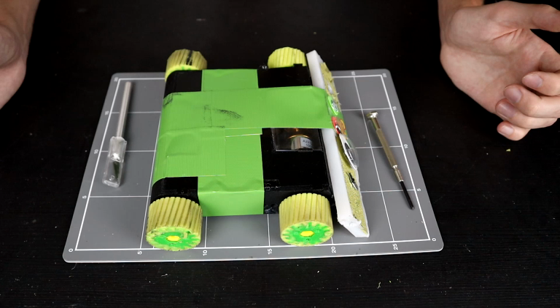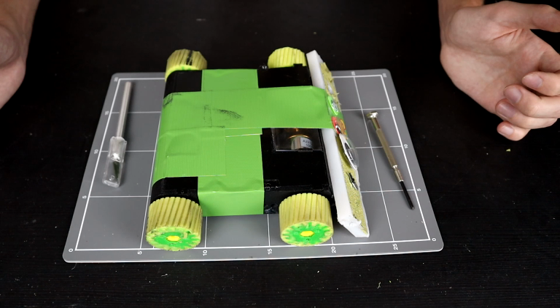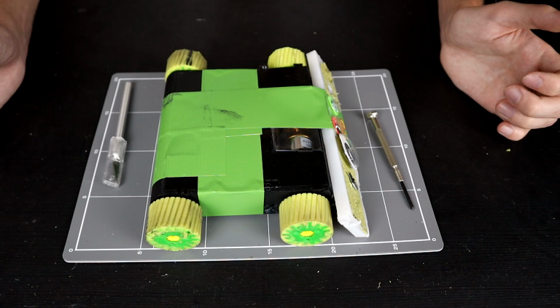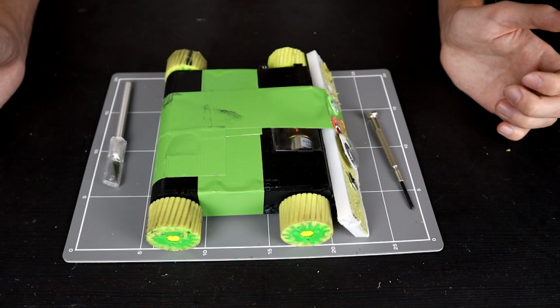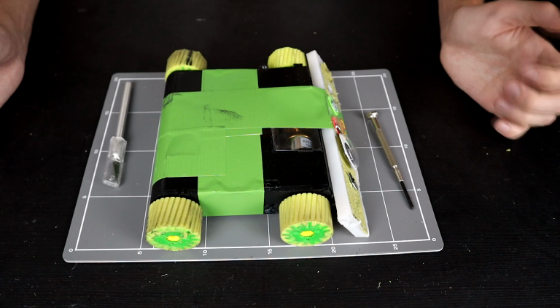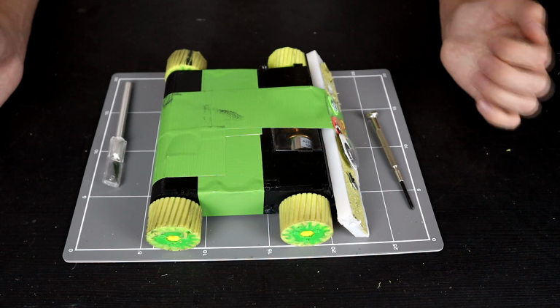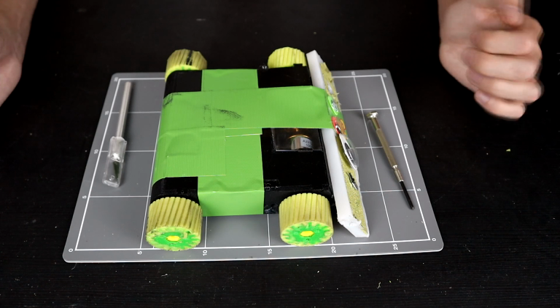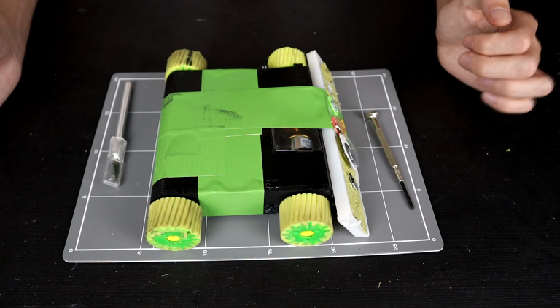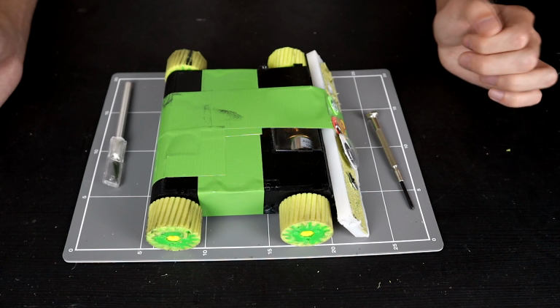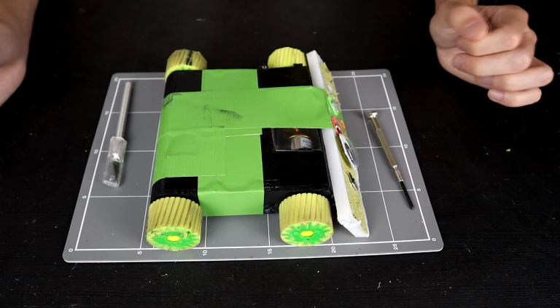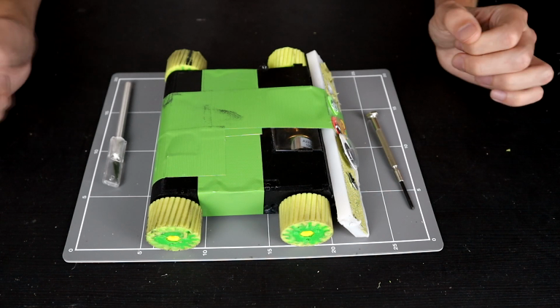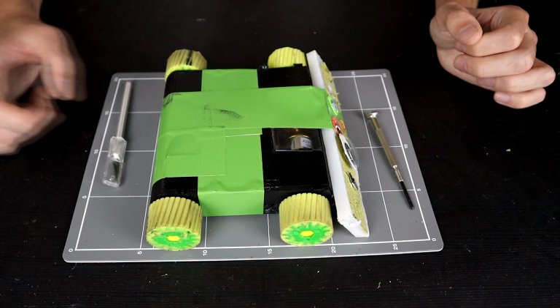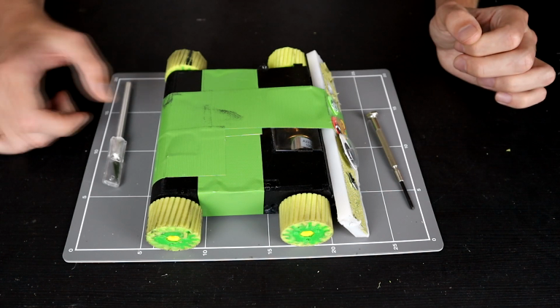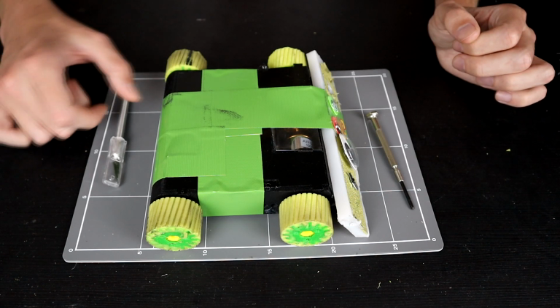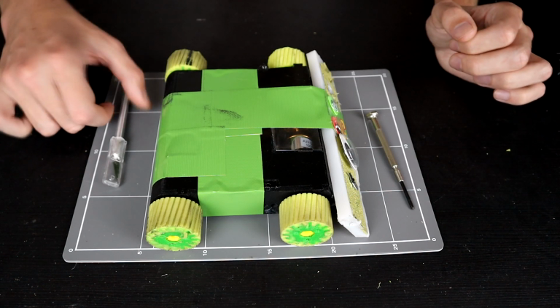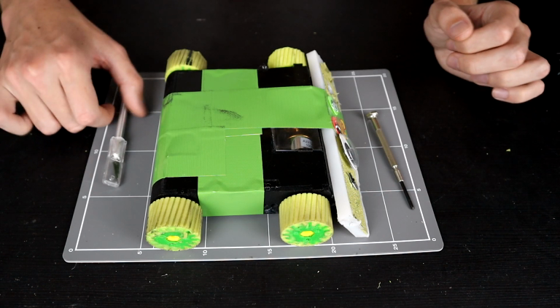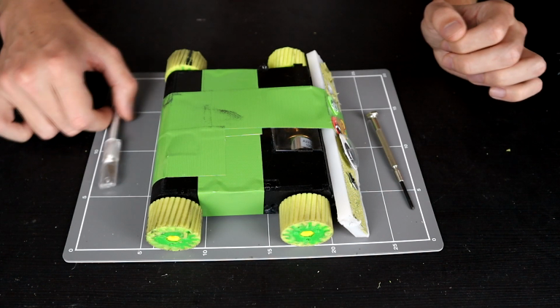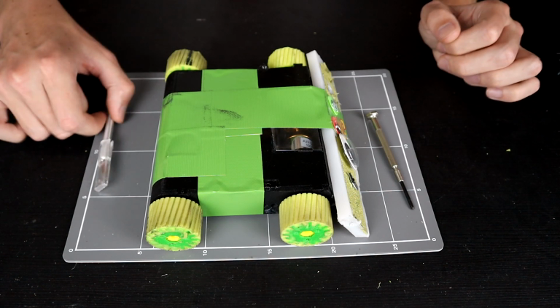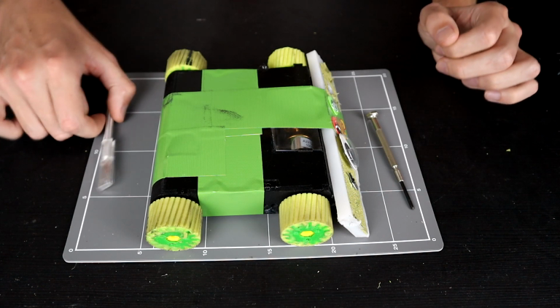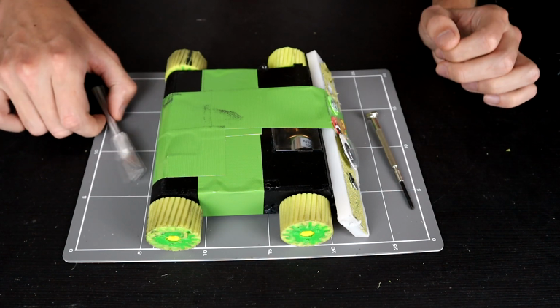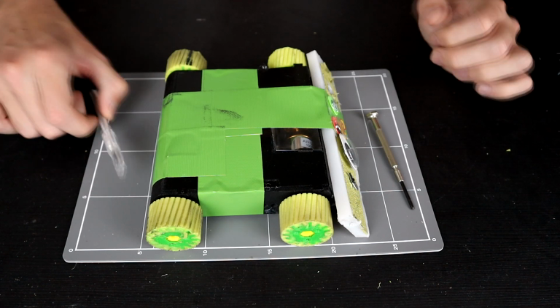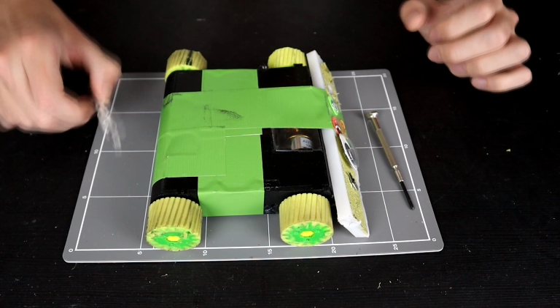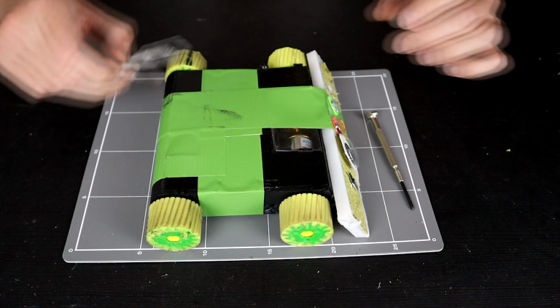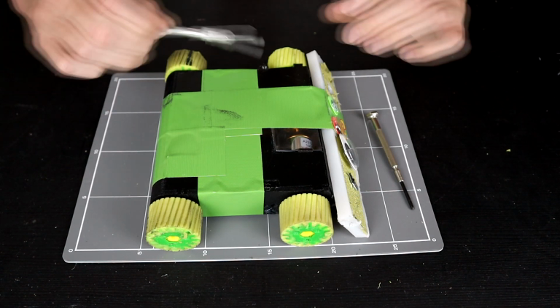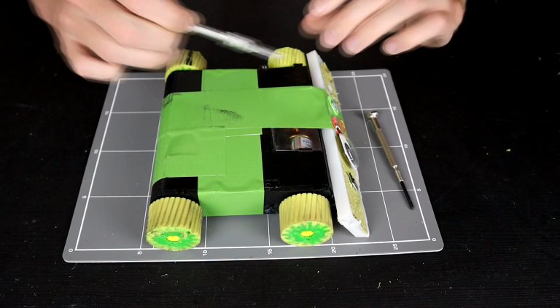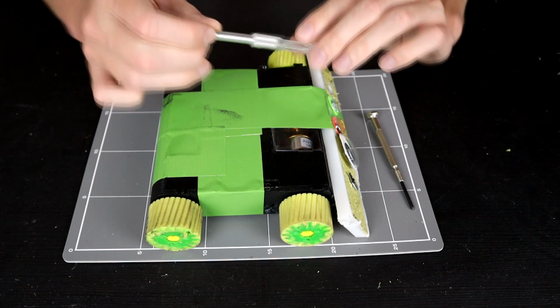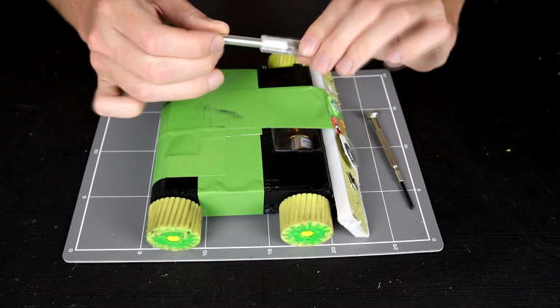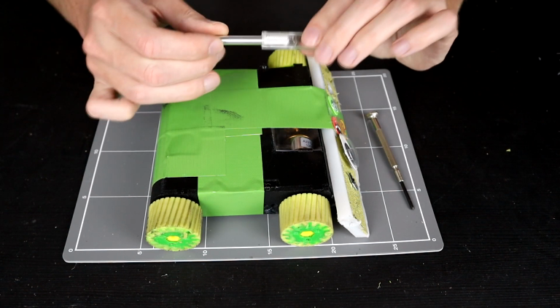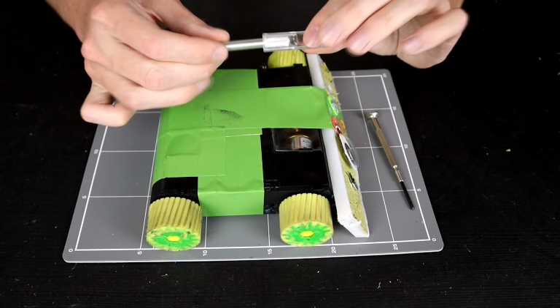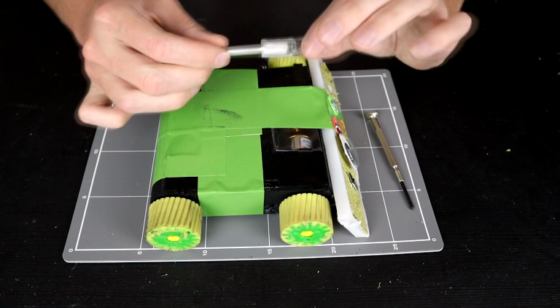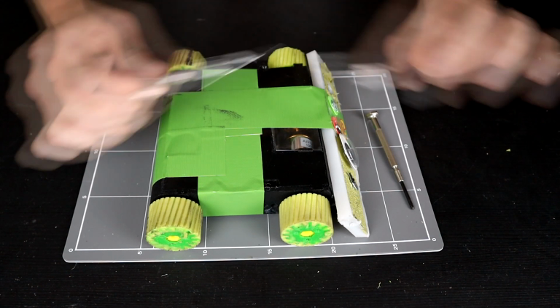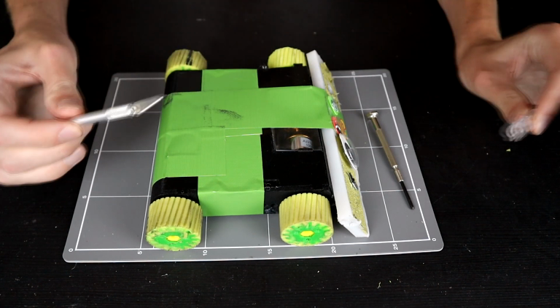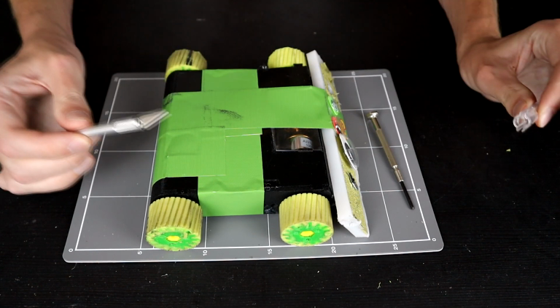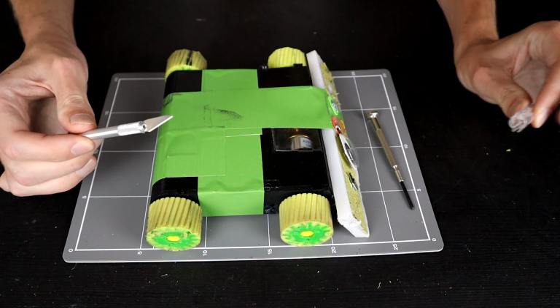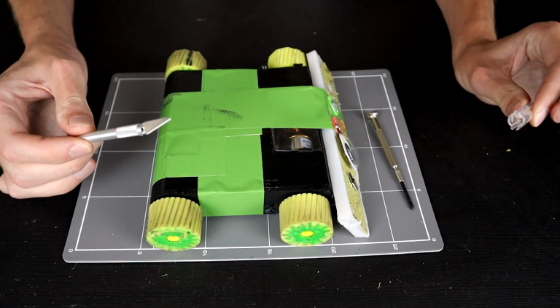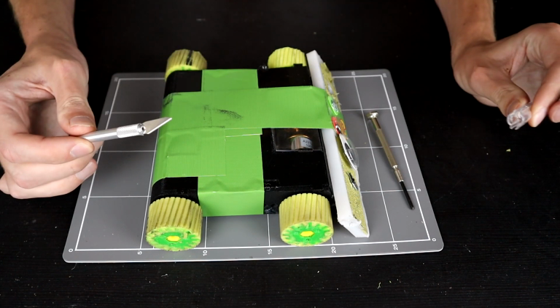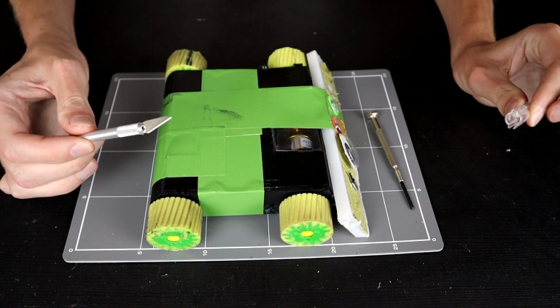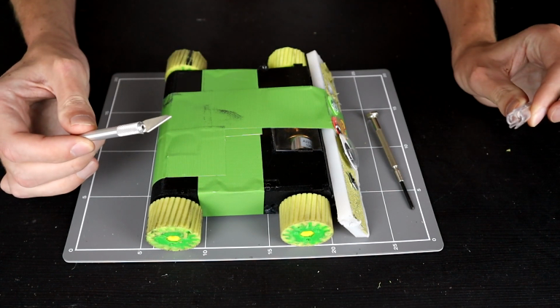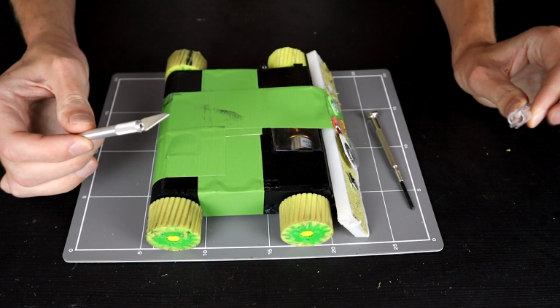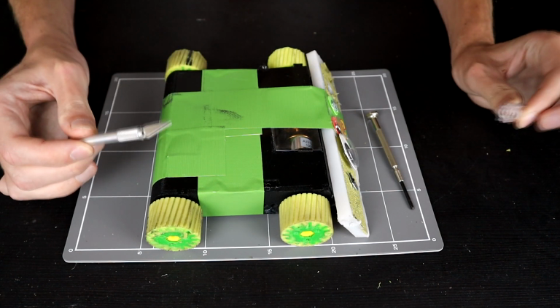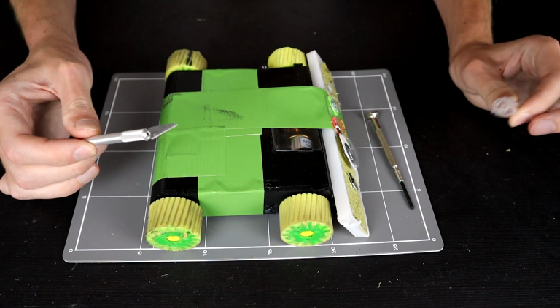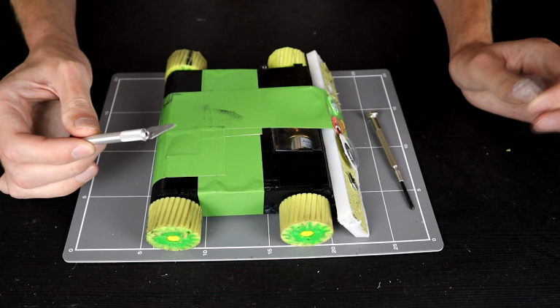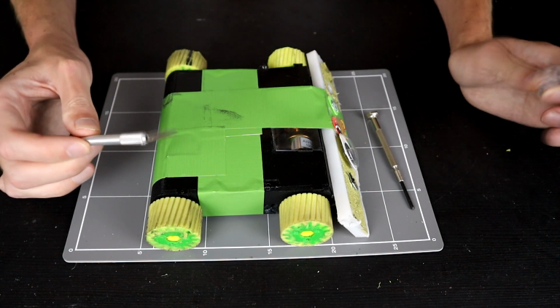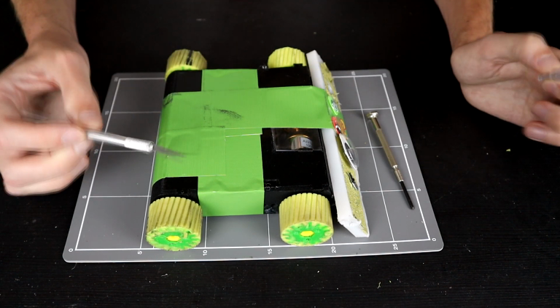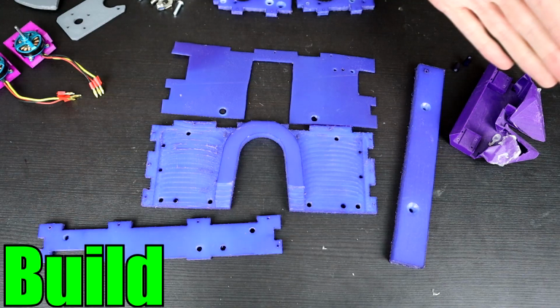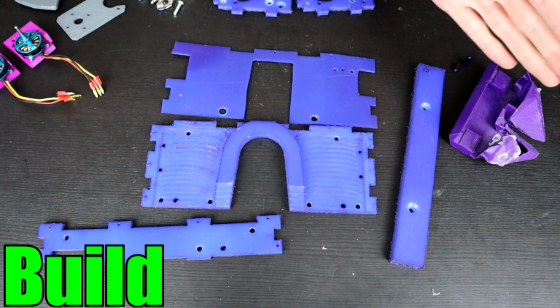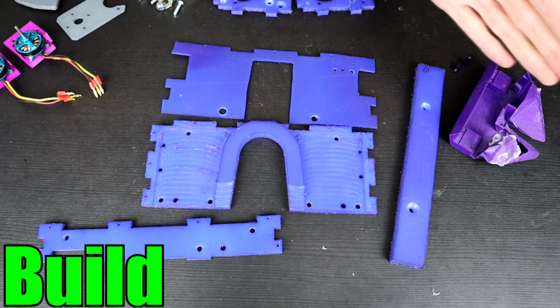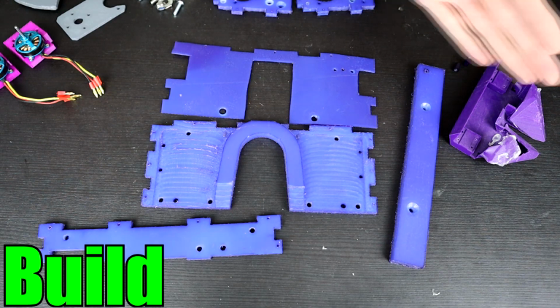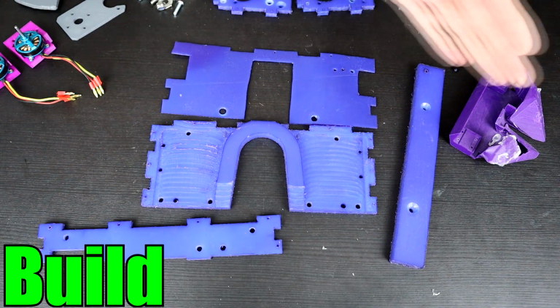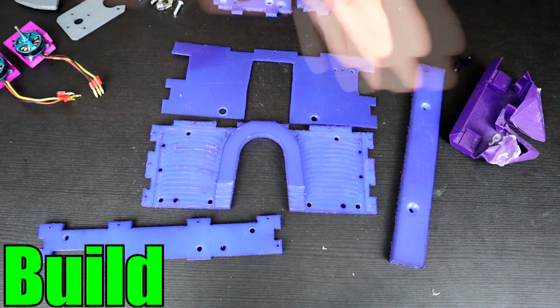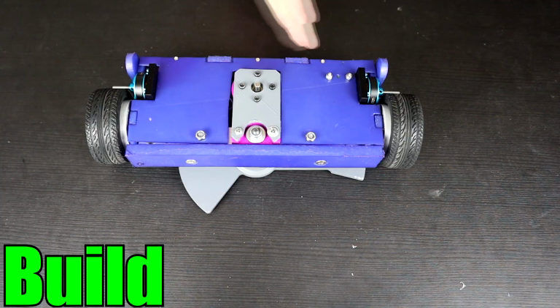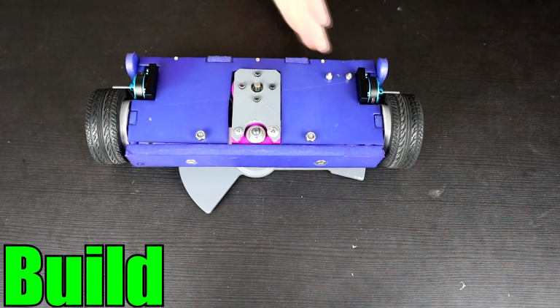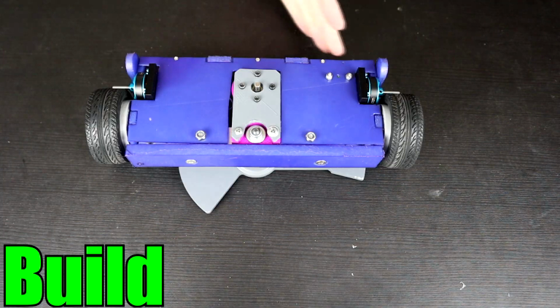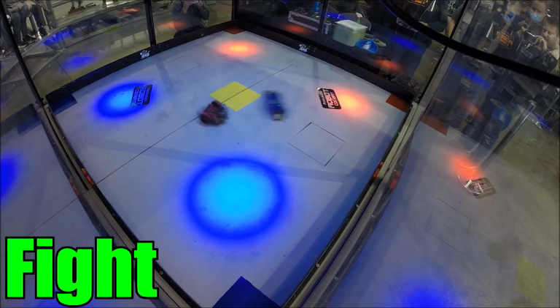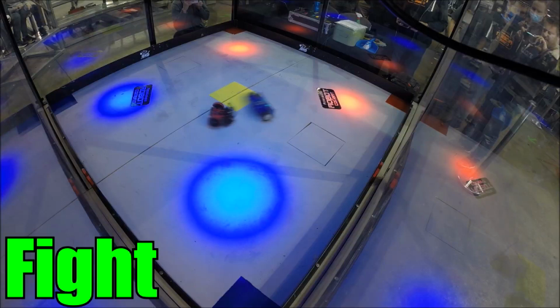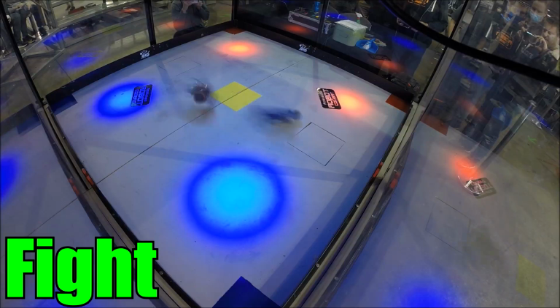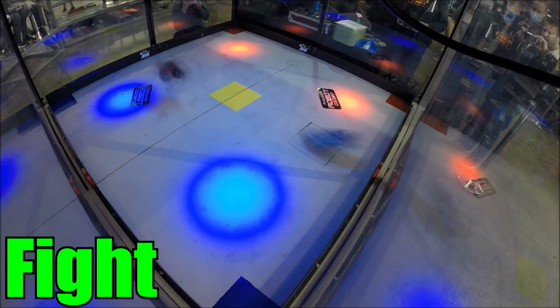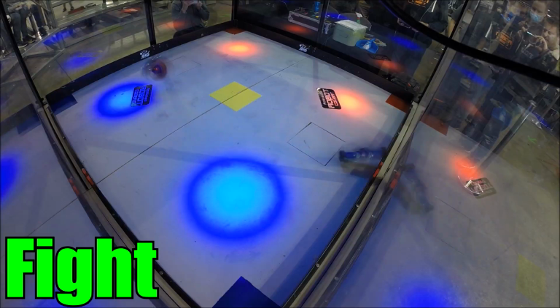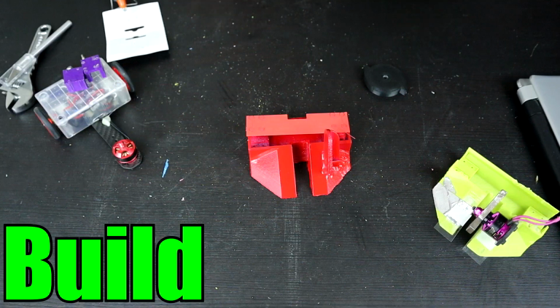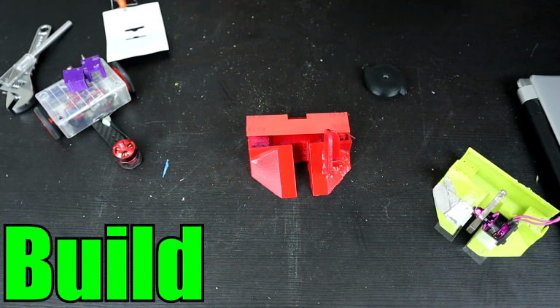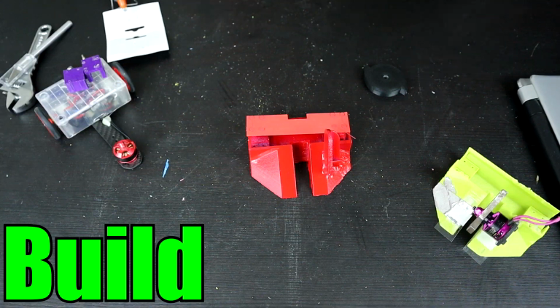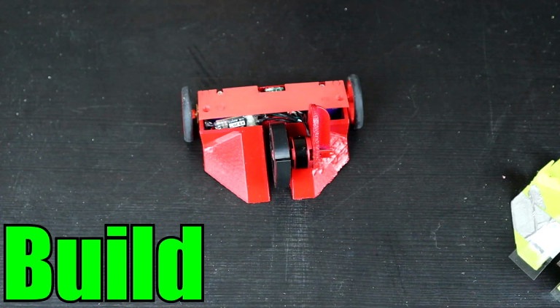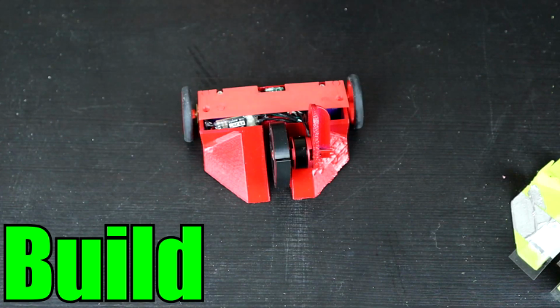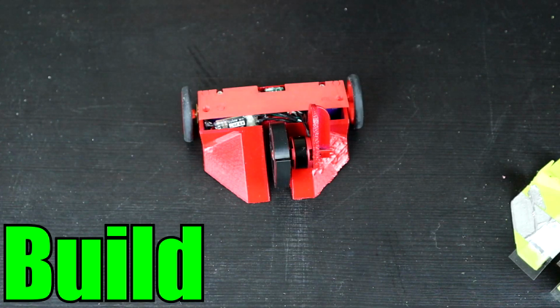Today starts off a little grimly with a dissection. Hello everybody, I am Ben from Team Panic.